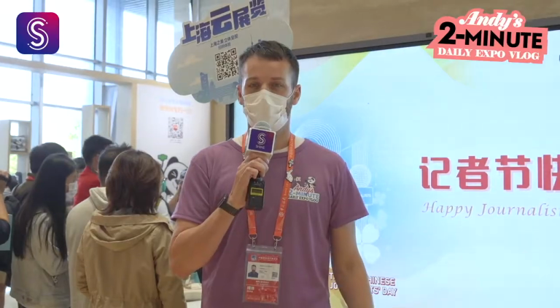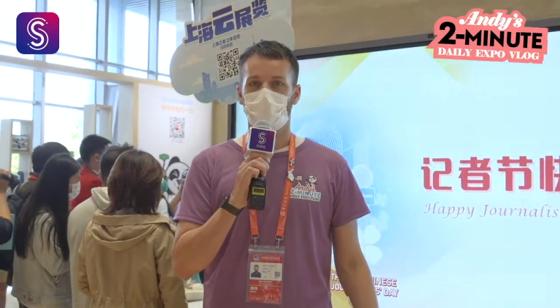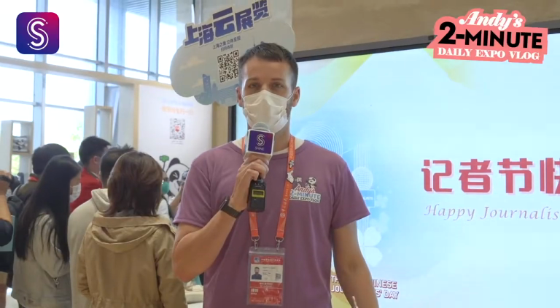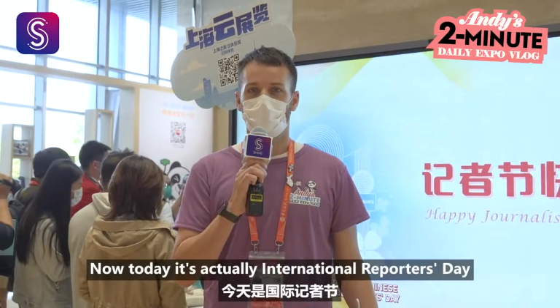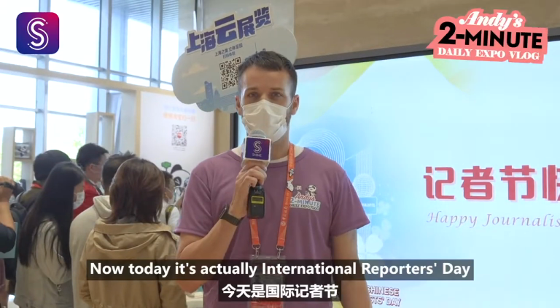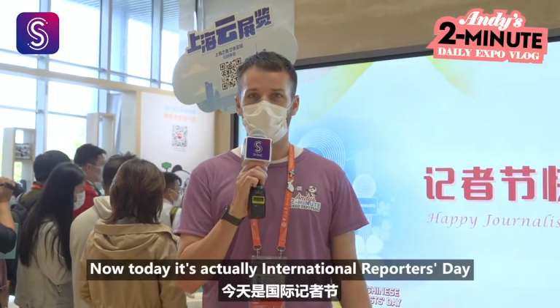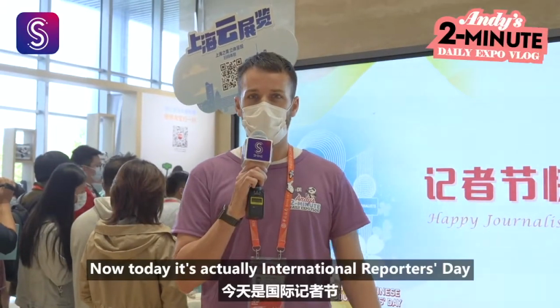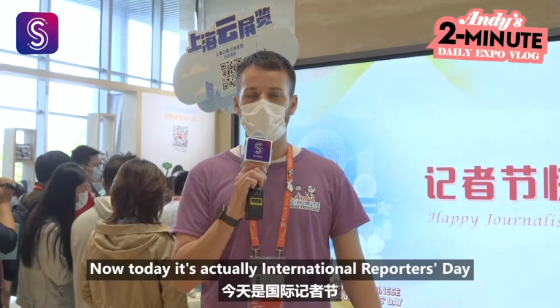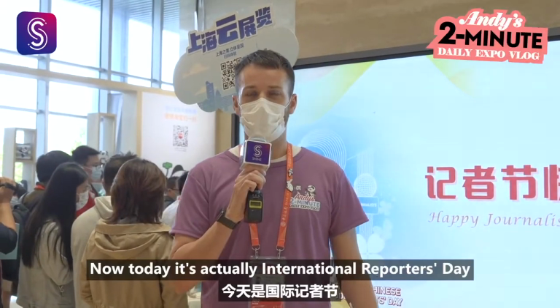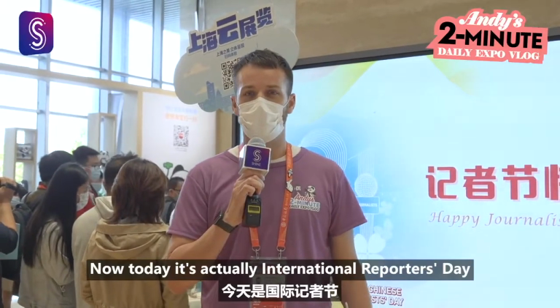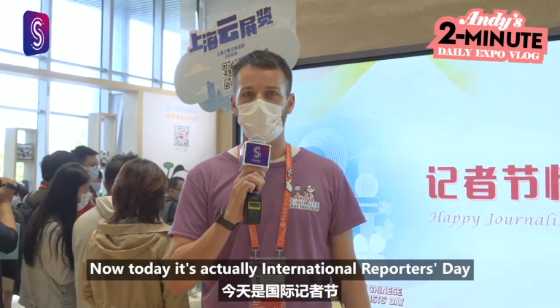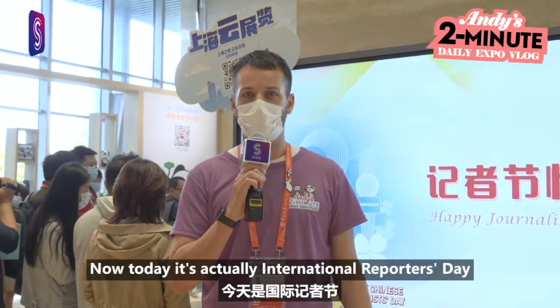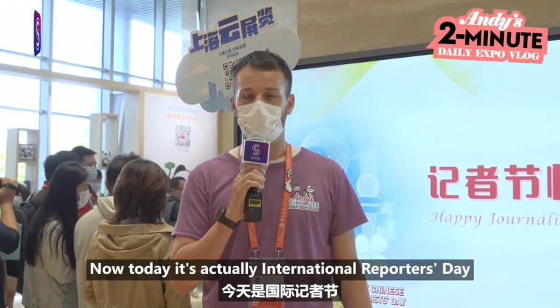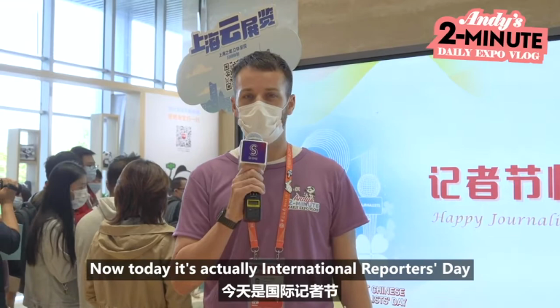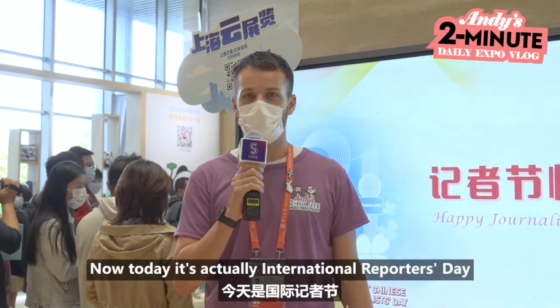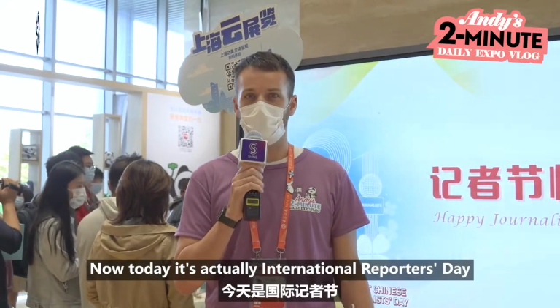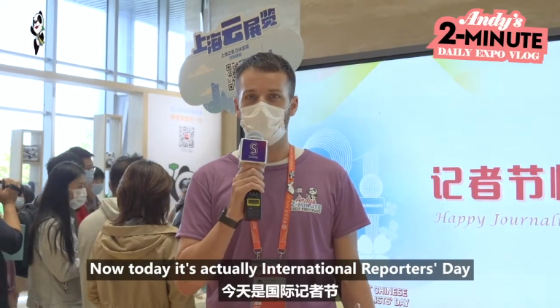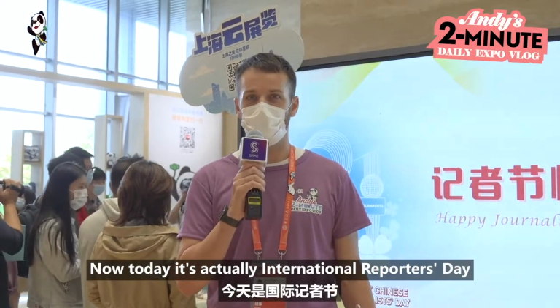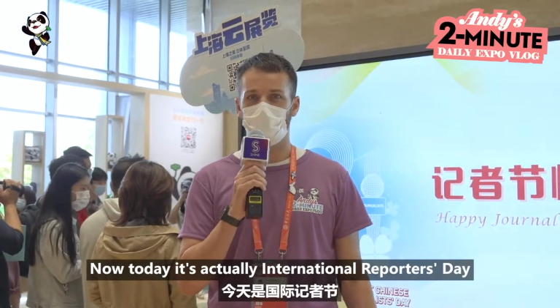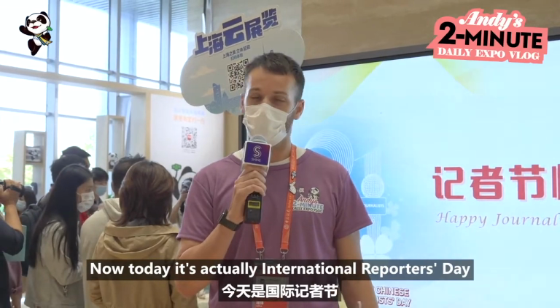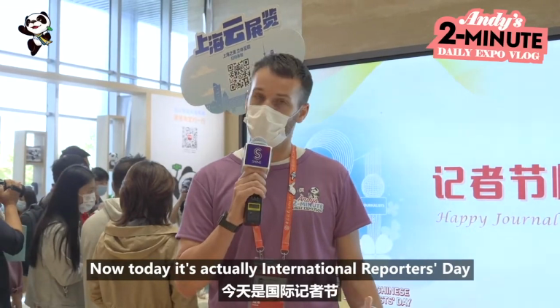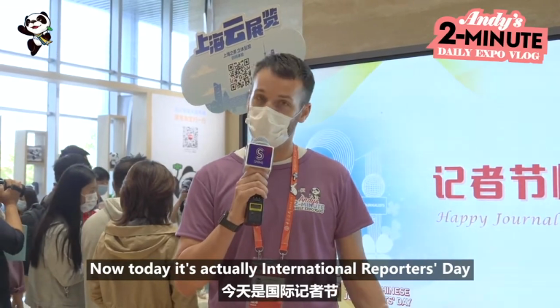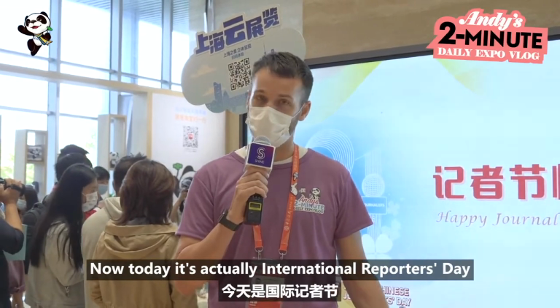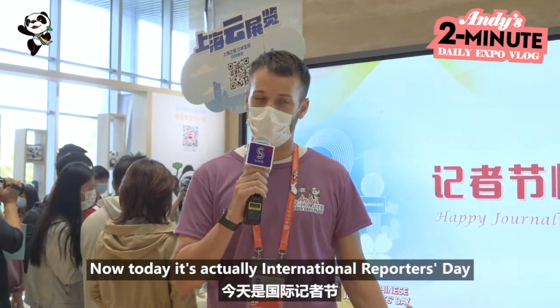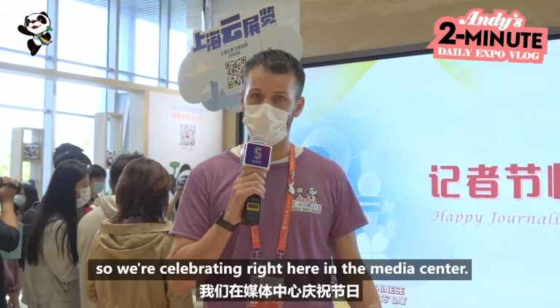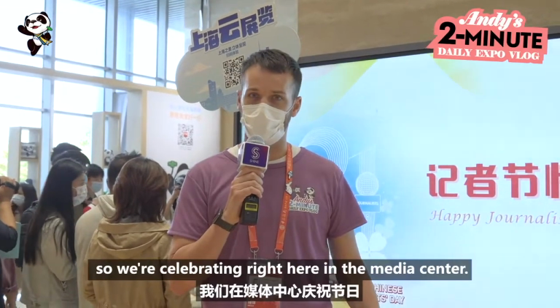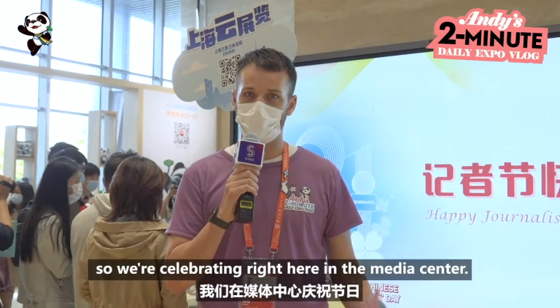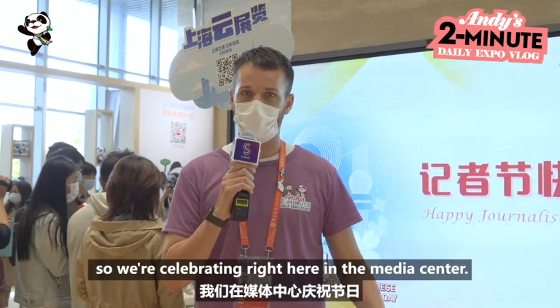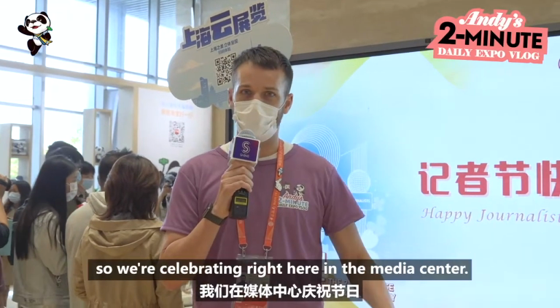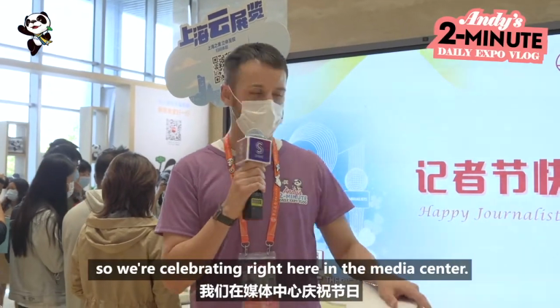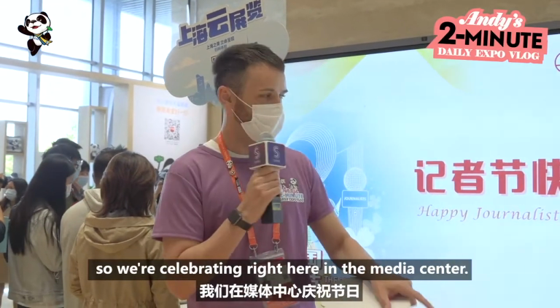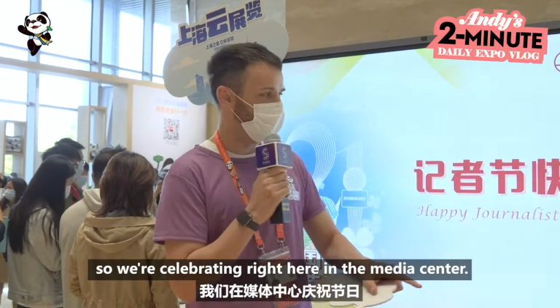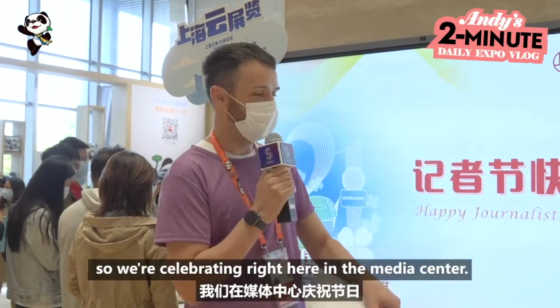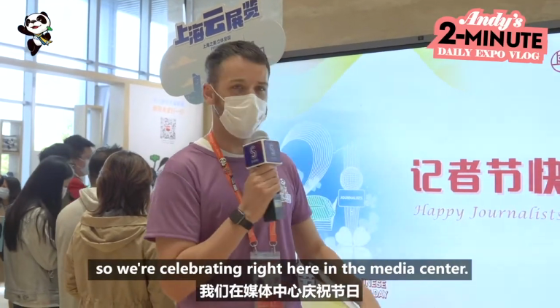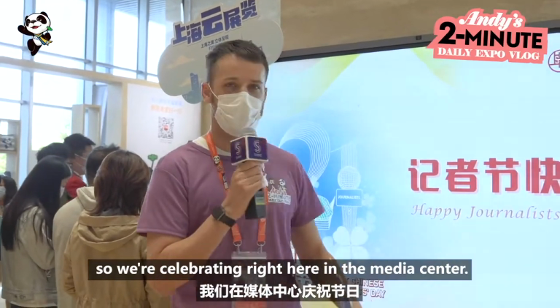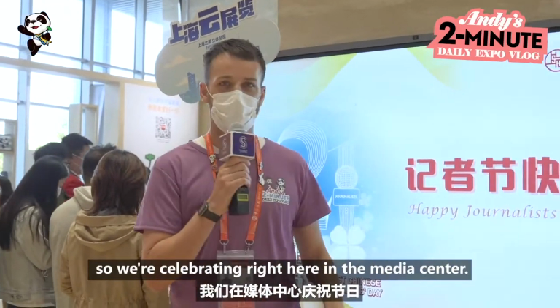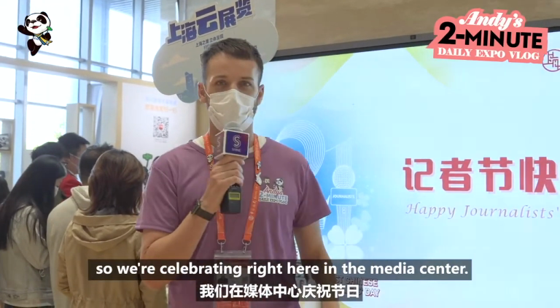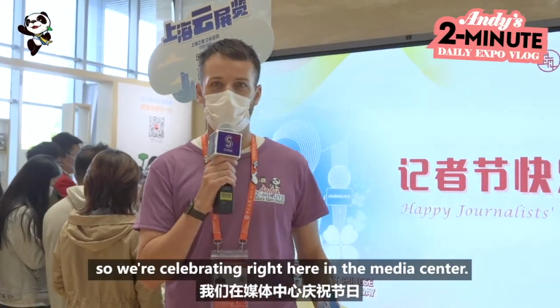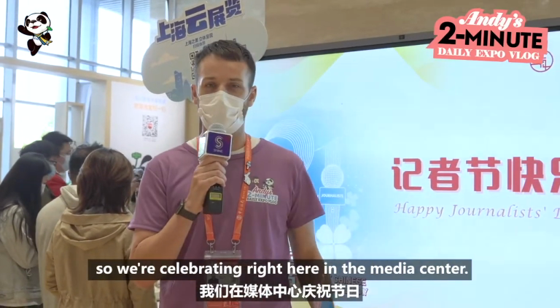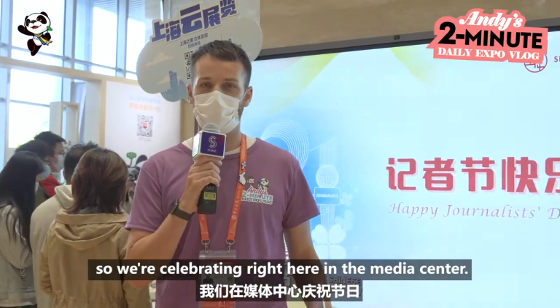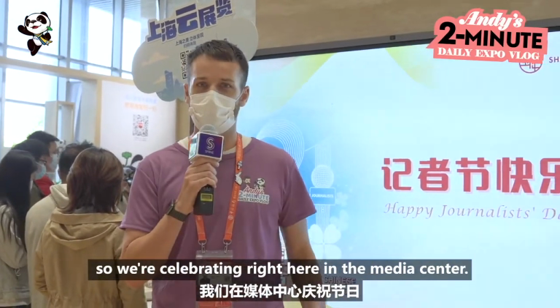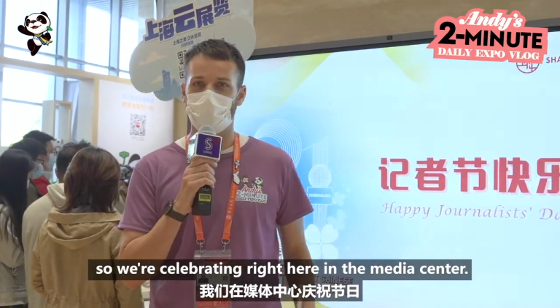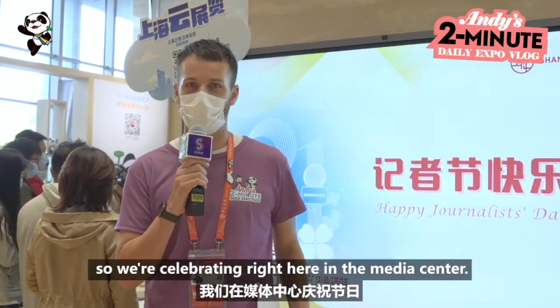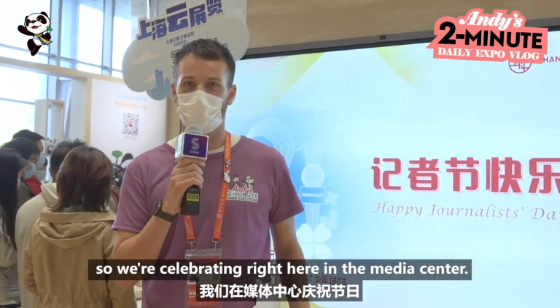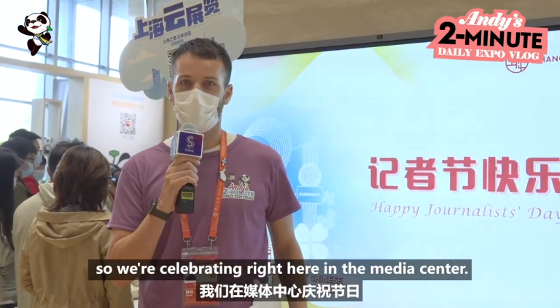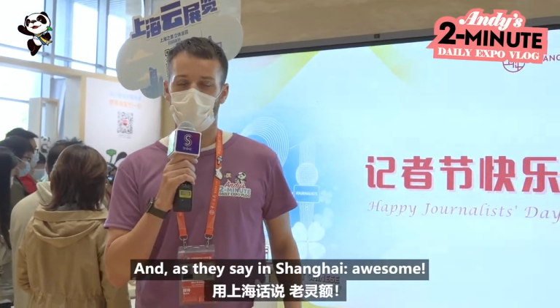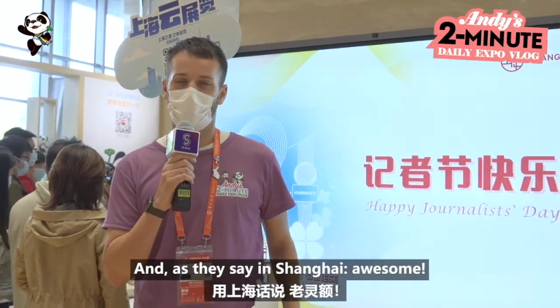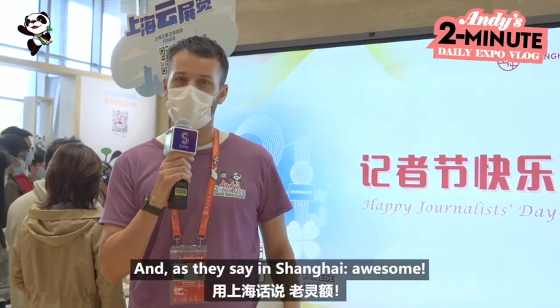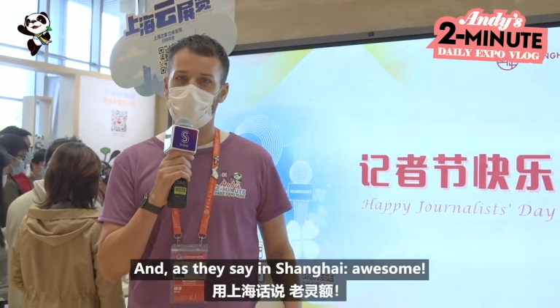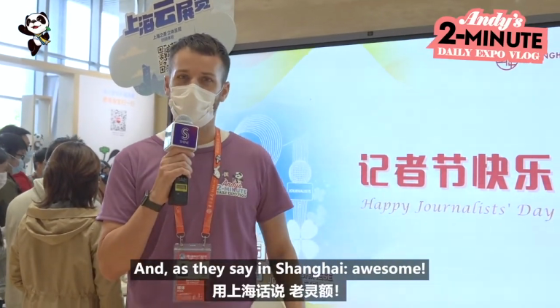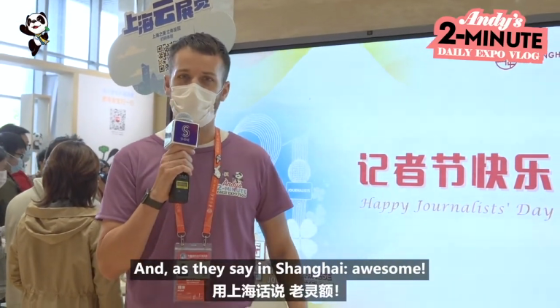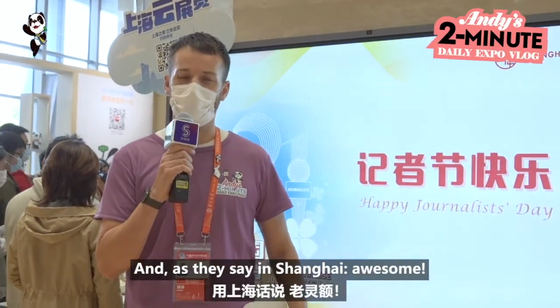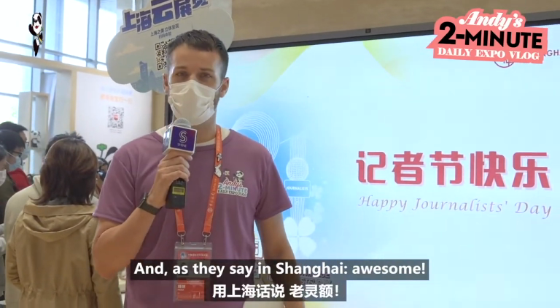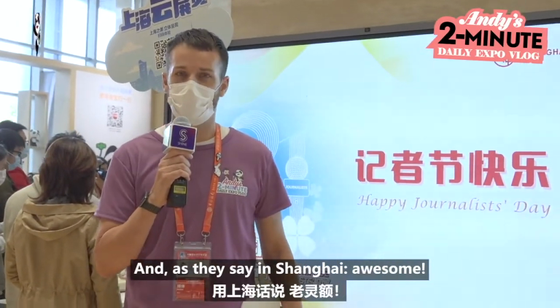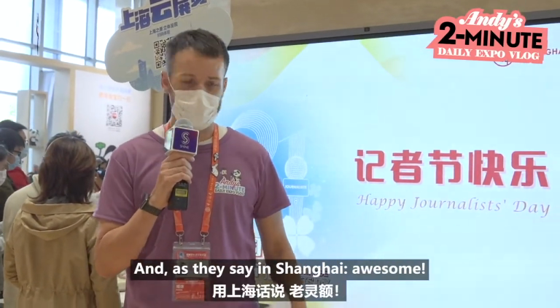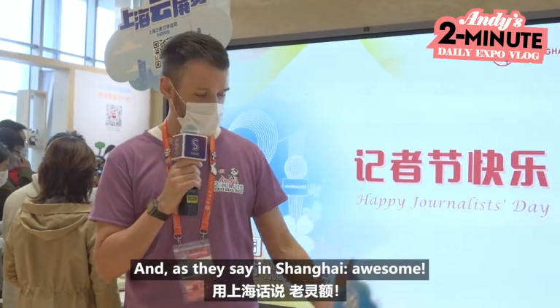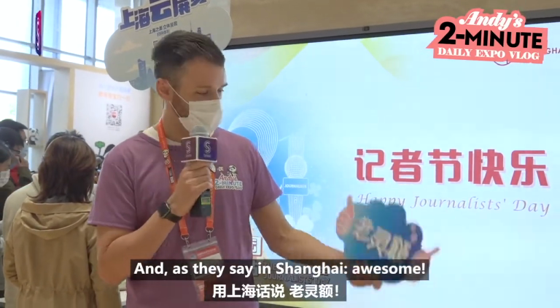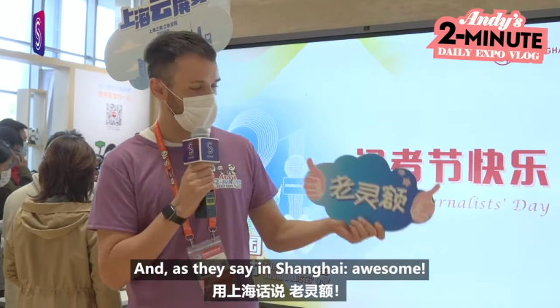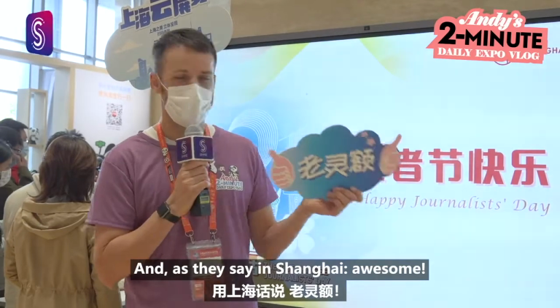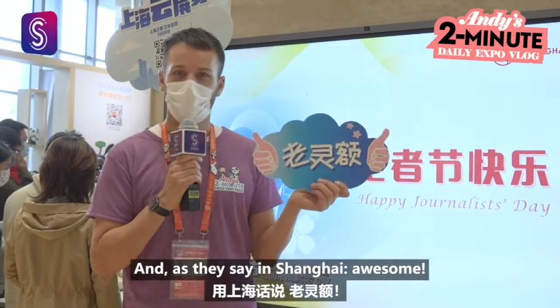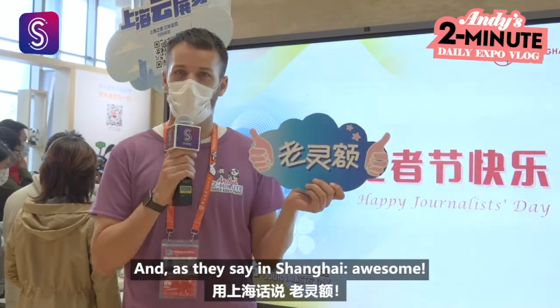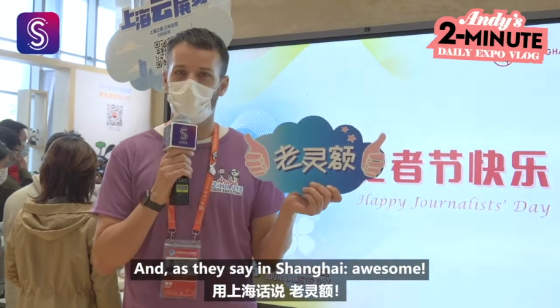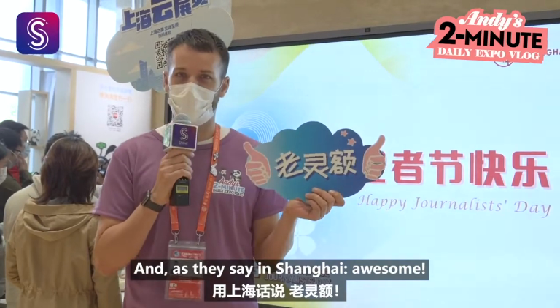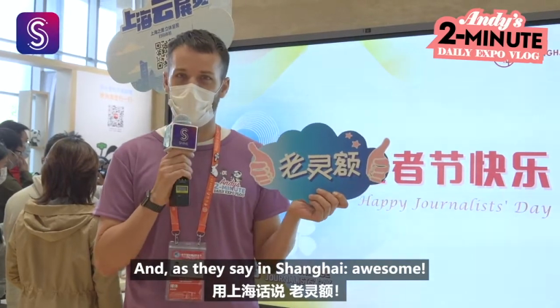Now today it's actually International Reporters Day, so we're celebrating right here in the media center. And as they say in Shanghai, lao le ah!